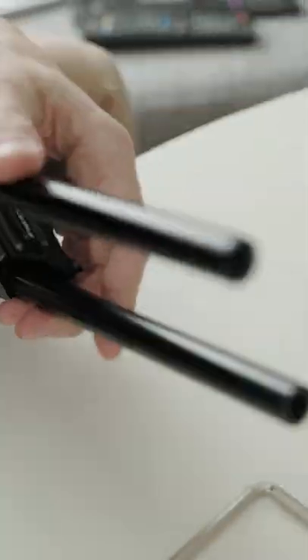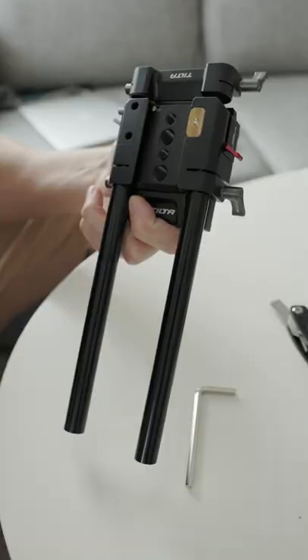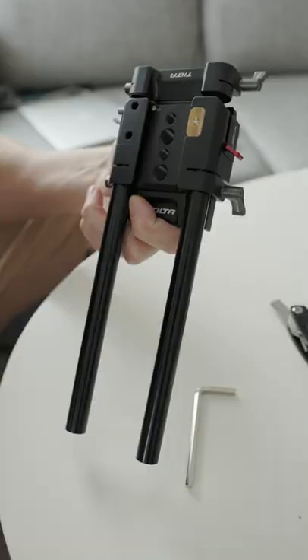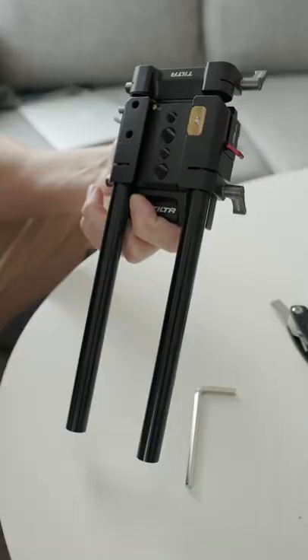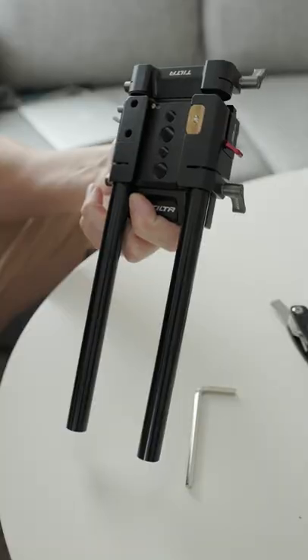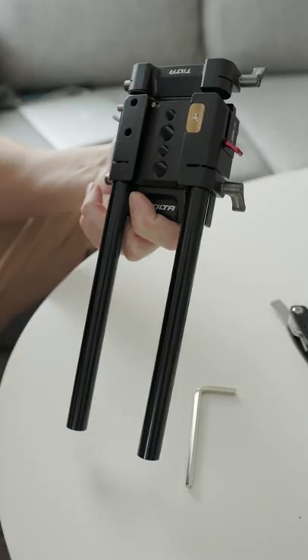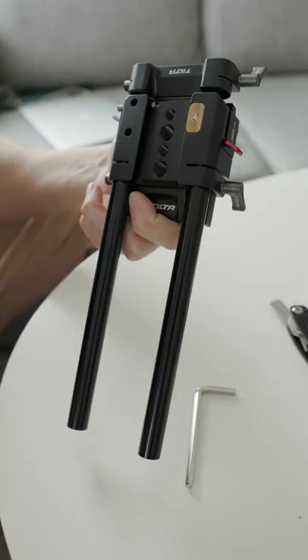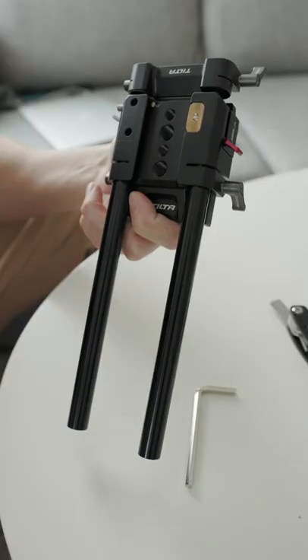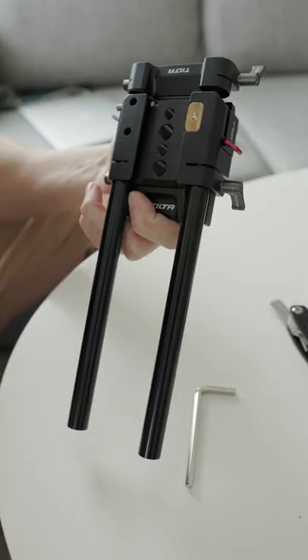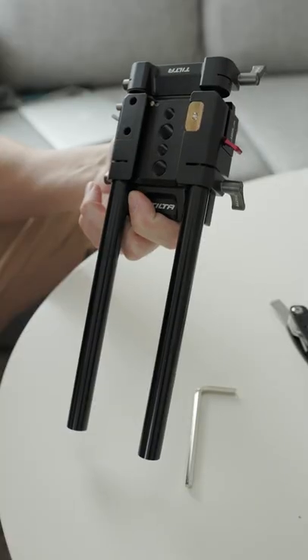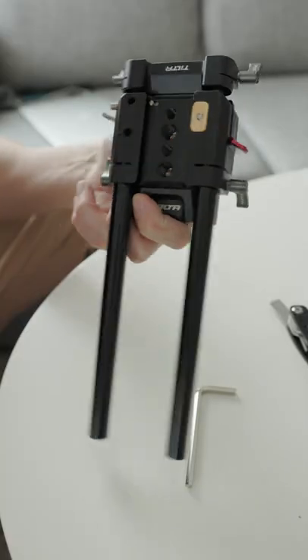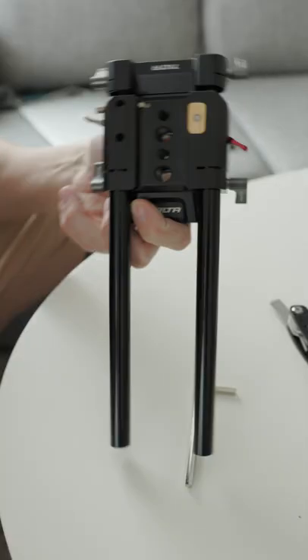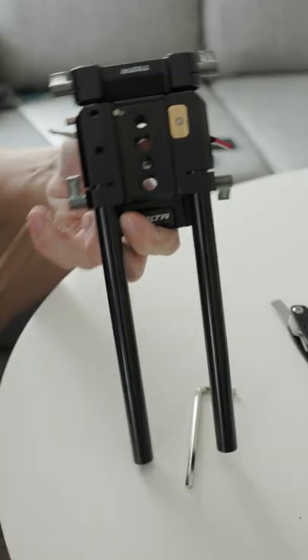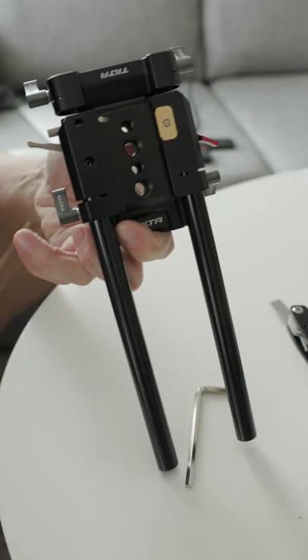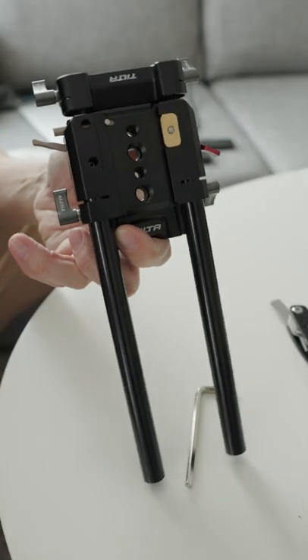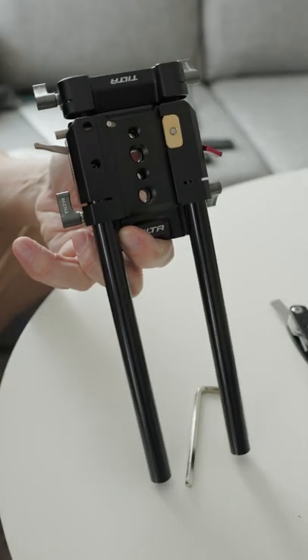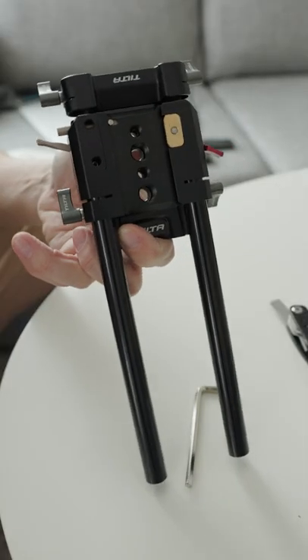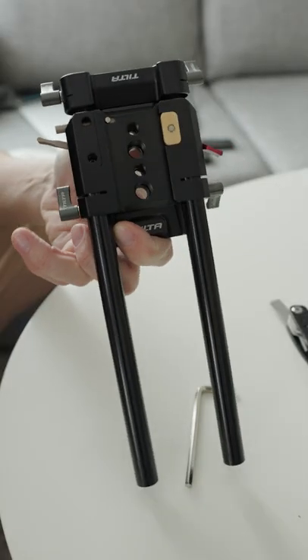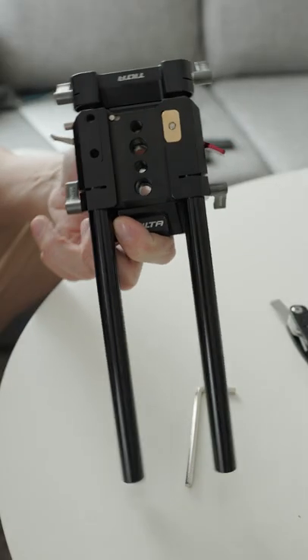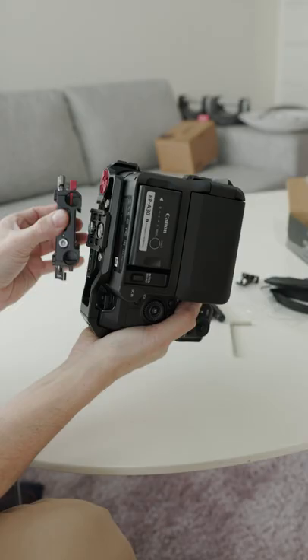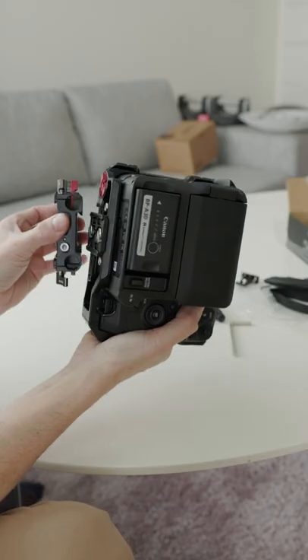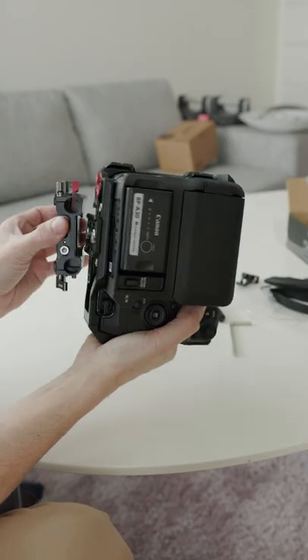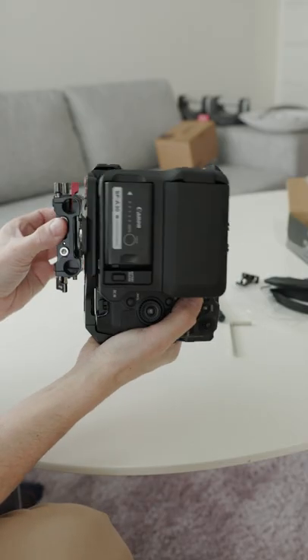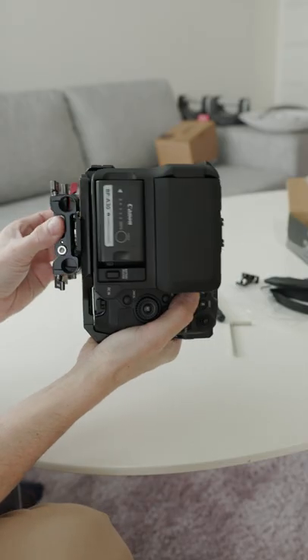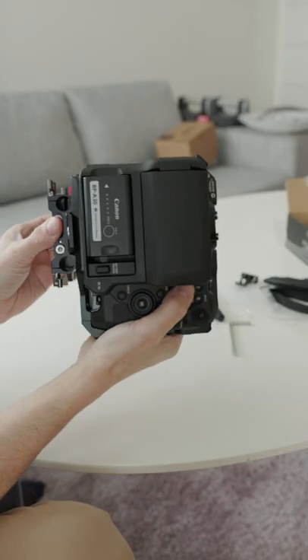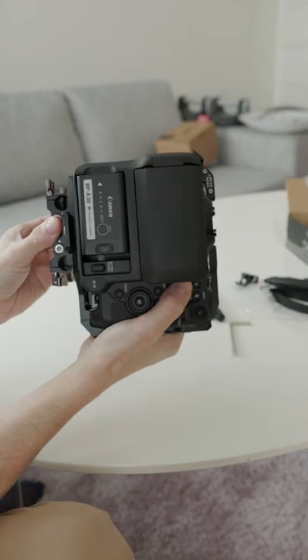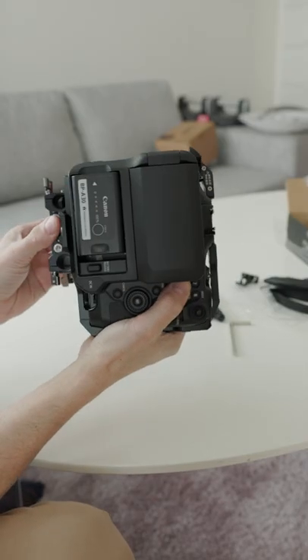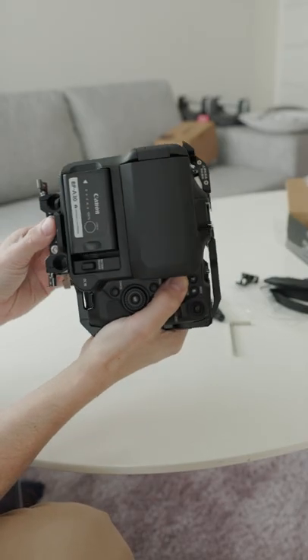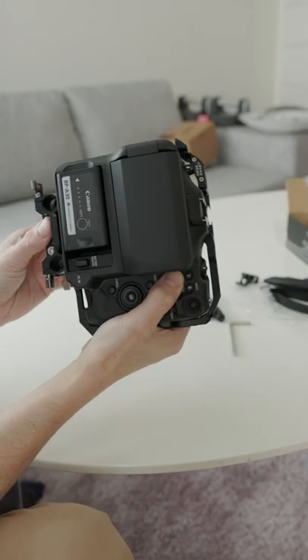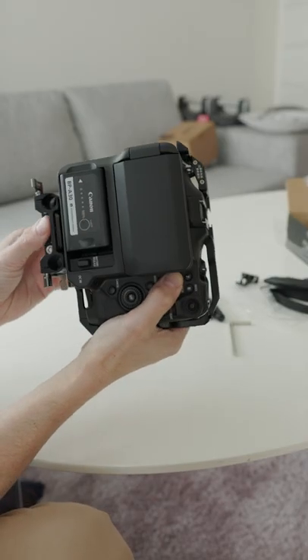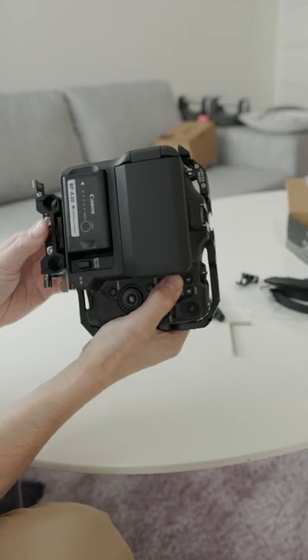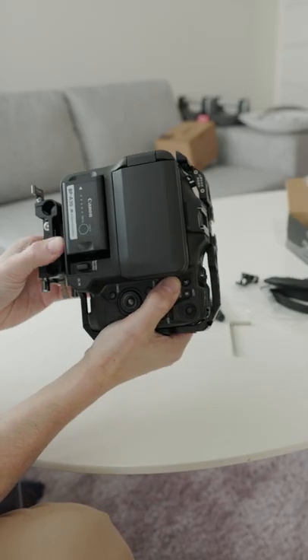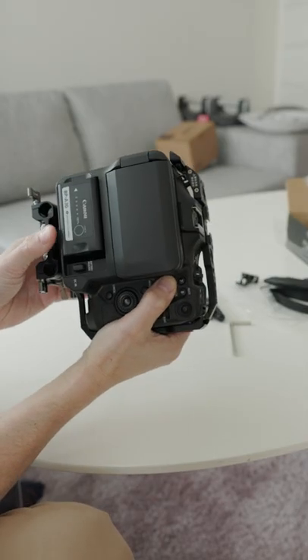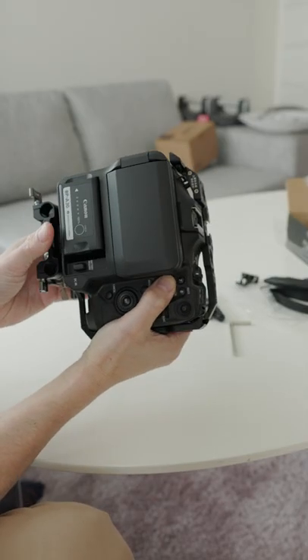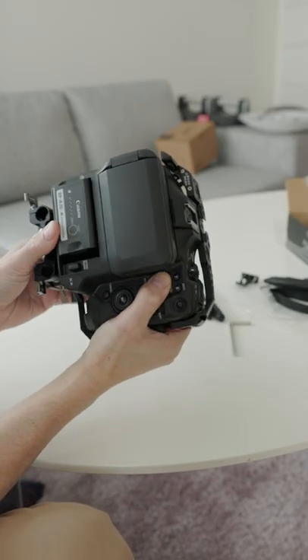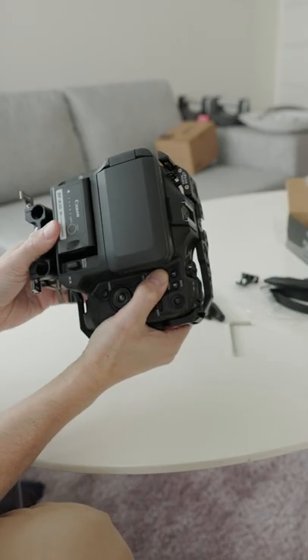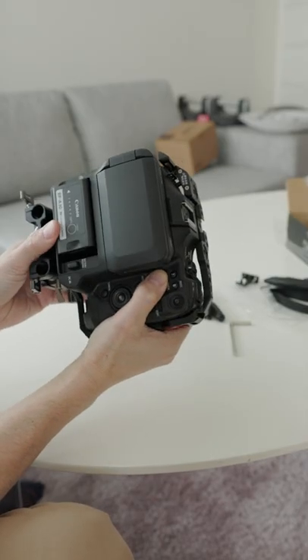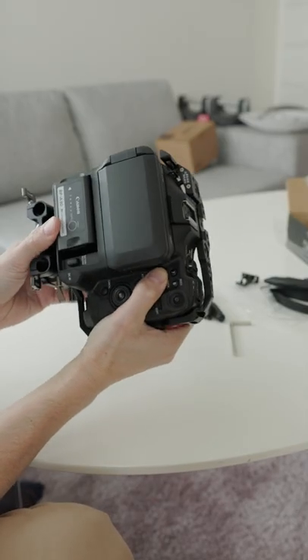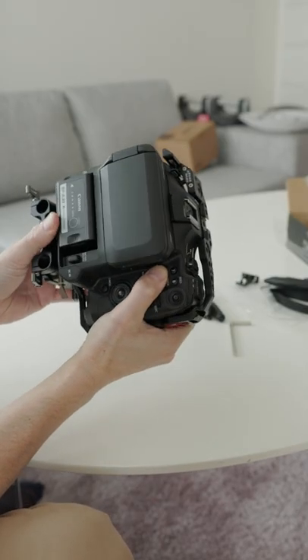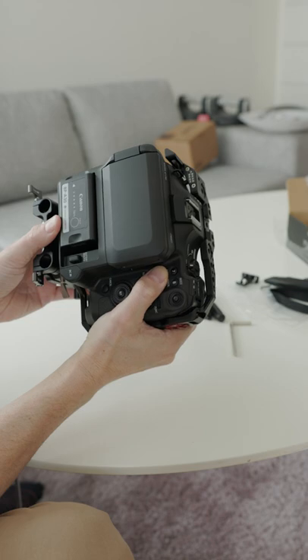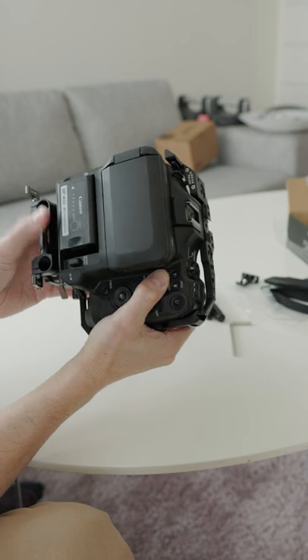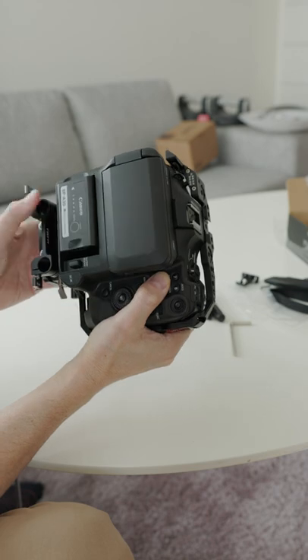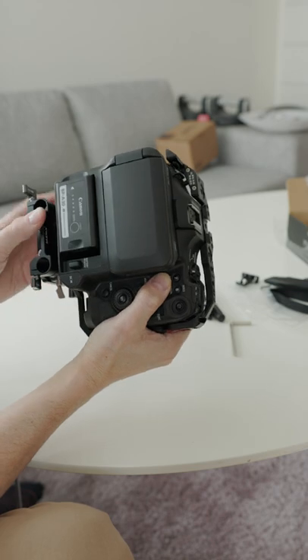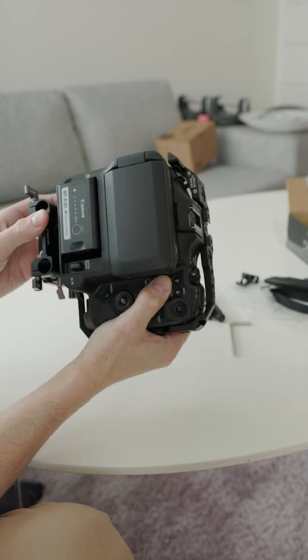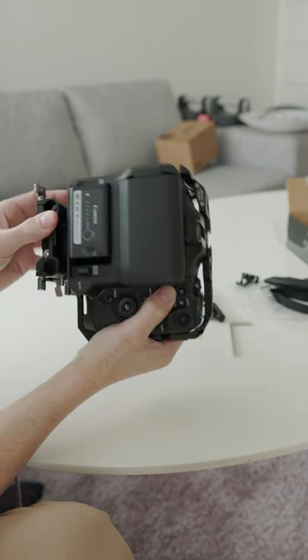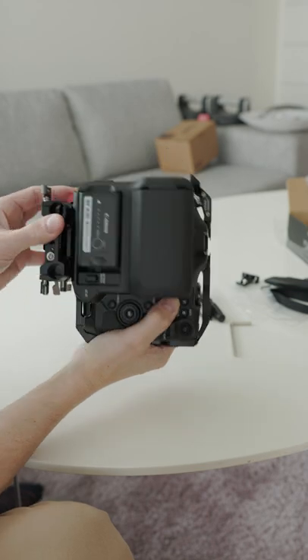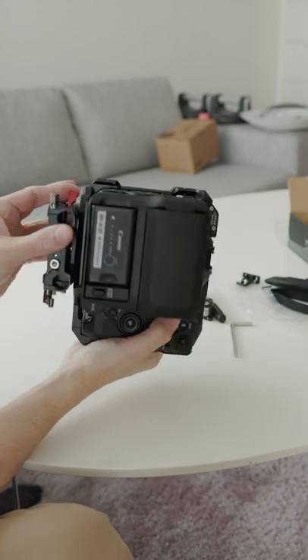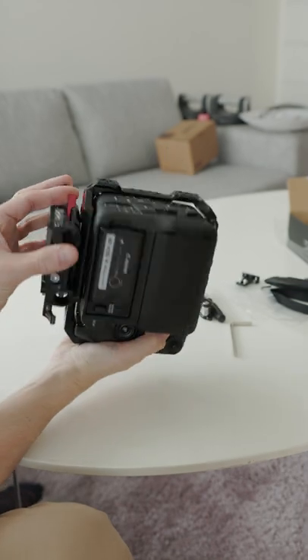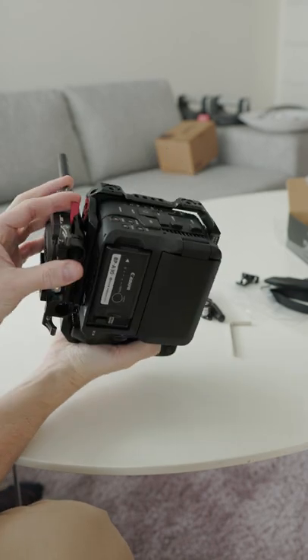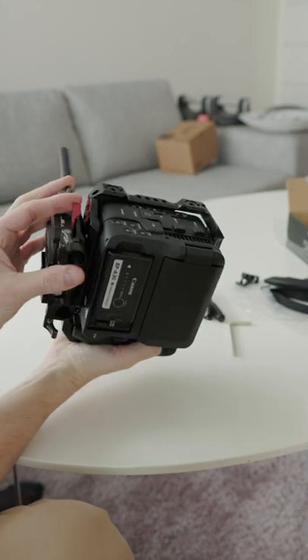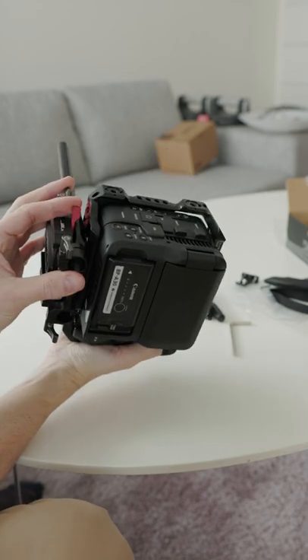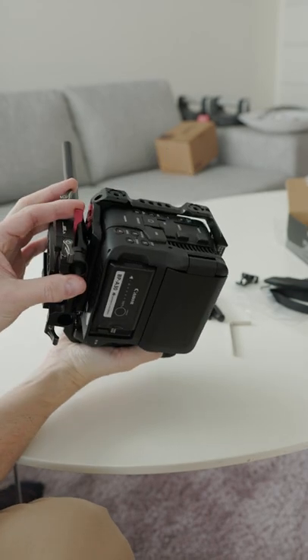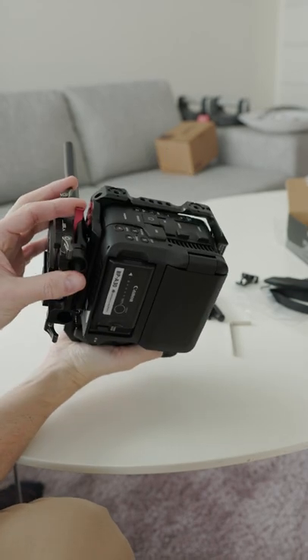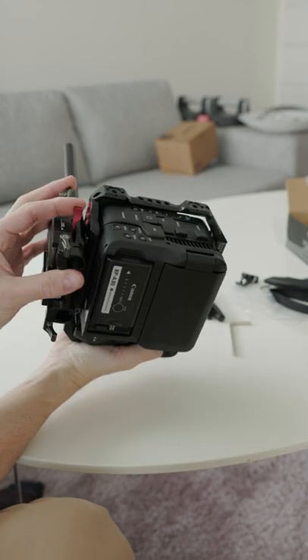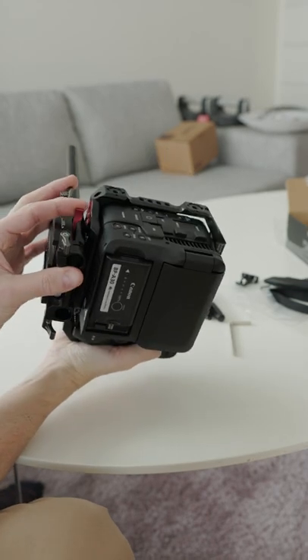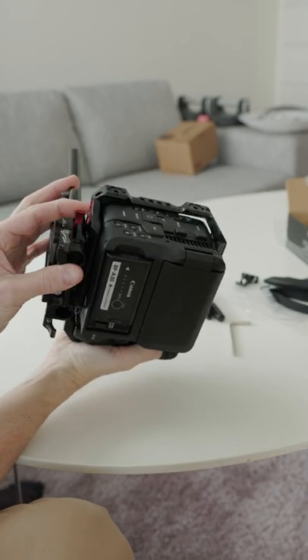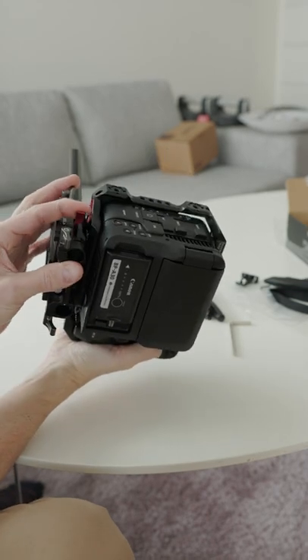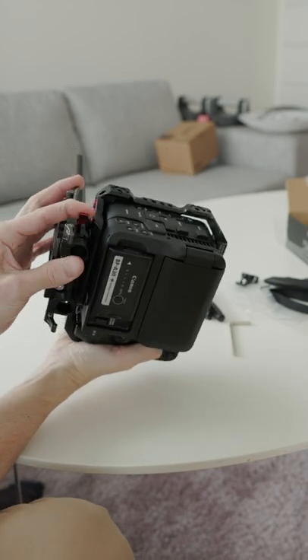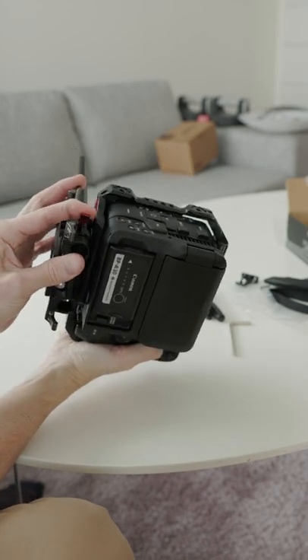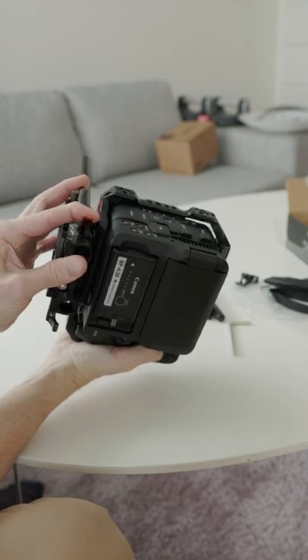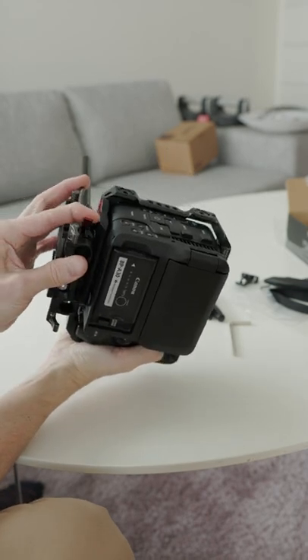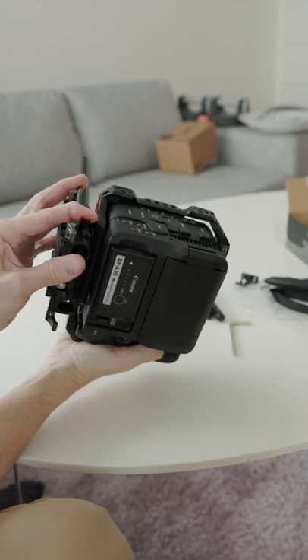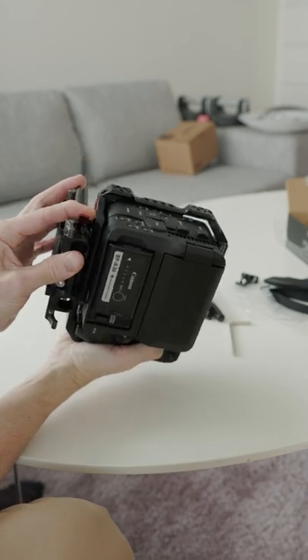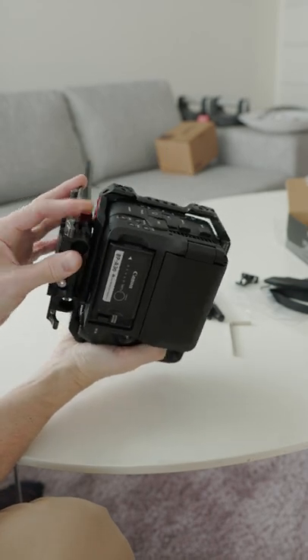Then you just put the rods in, make sure they're snug and tight, then slide the camera in place, lock it with the red handle, and you're done.